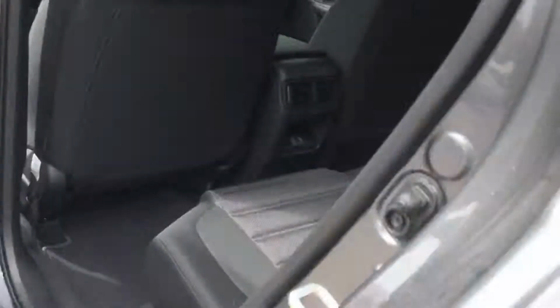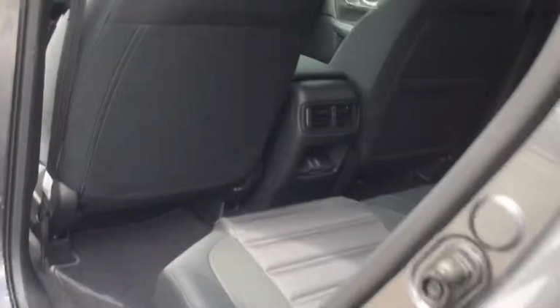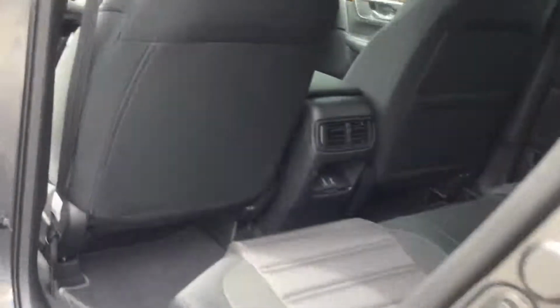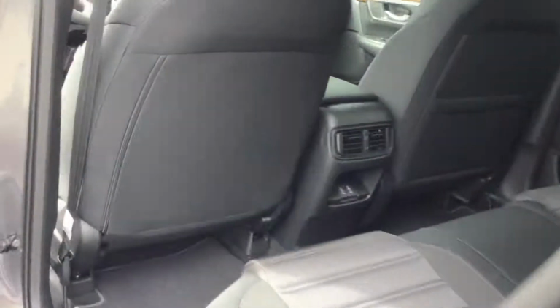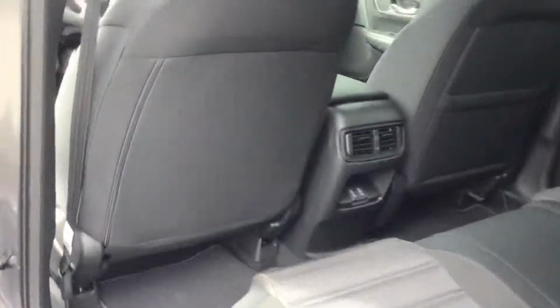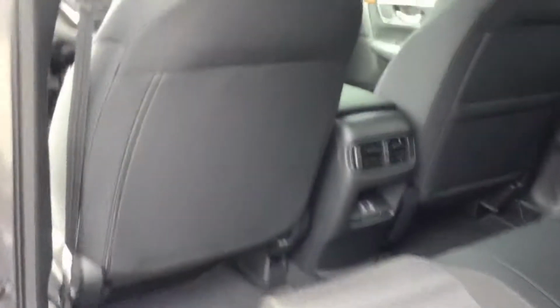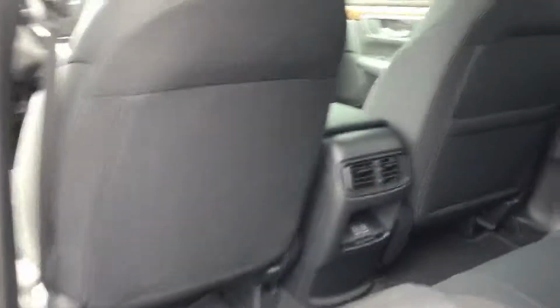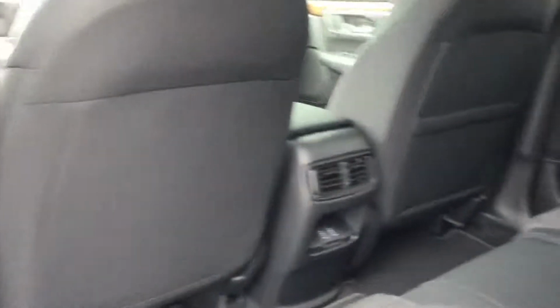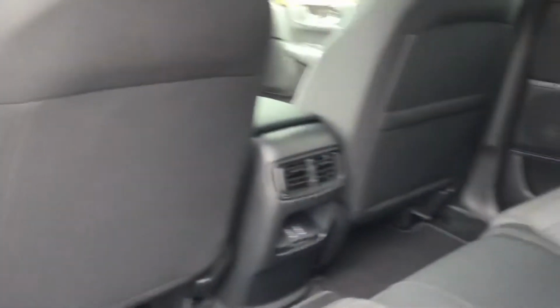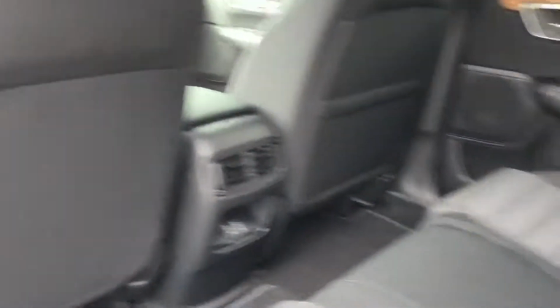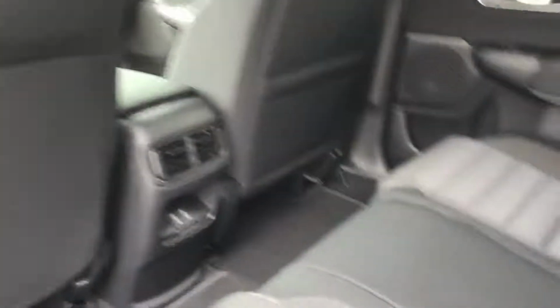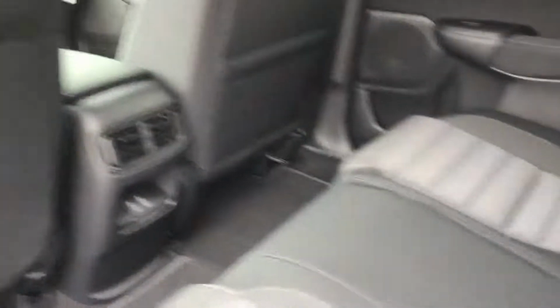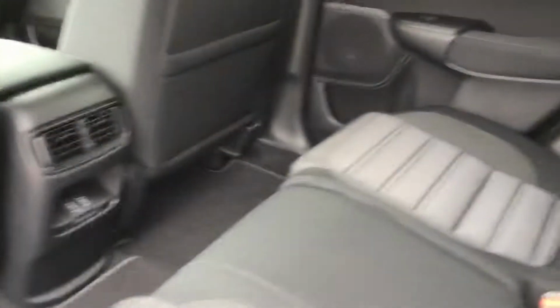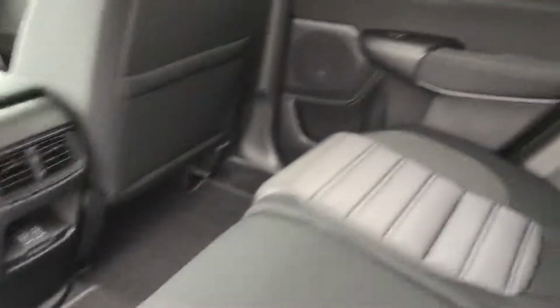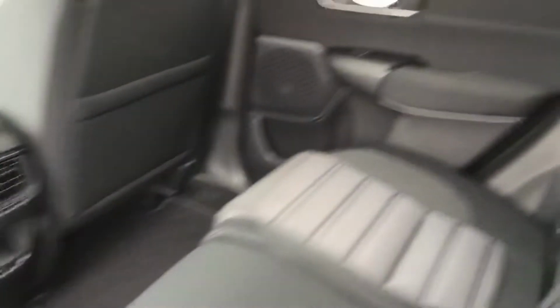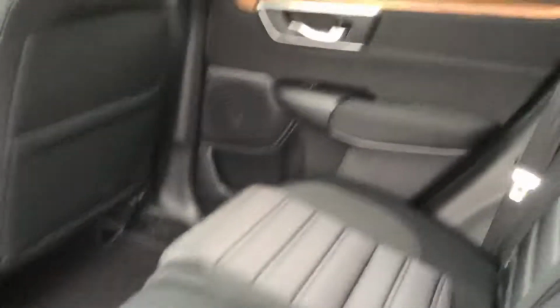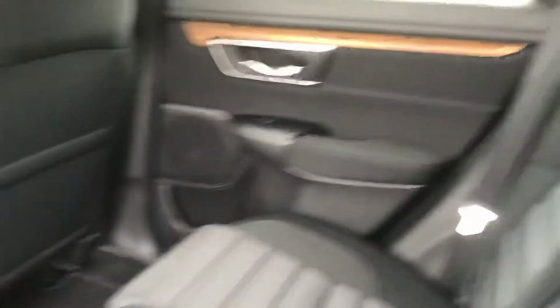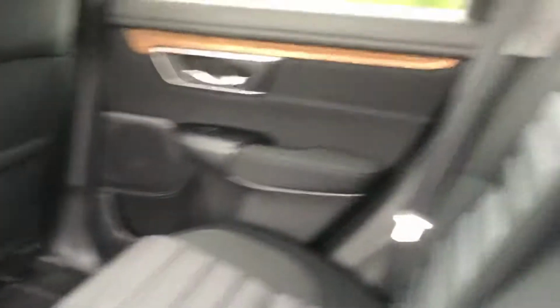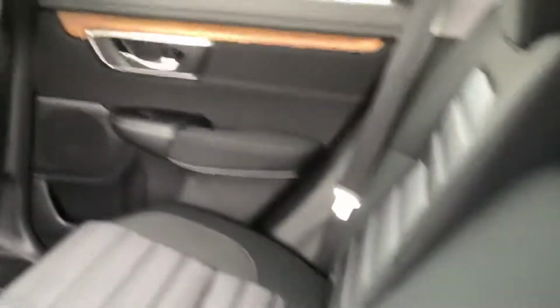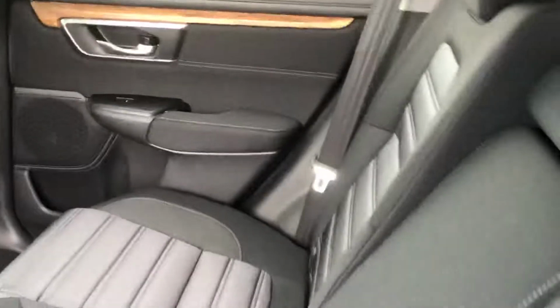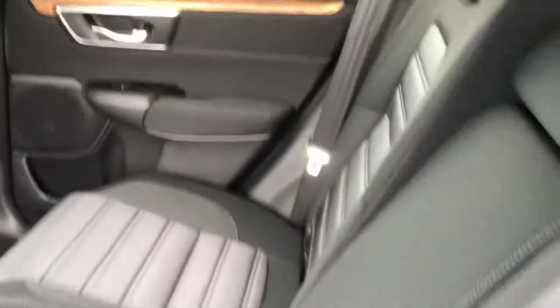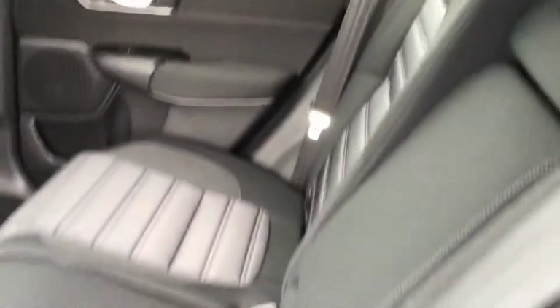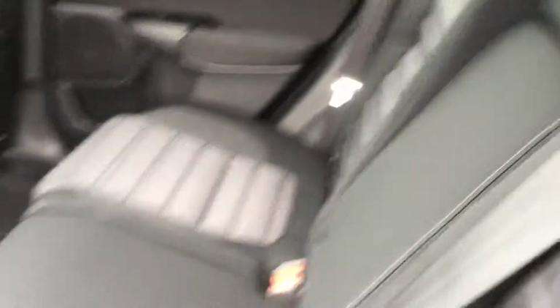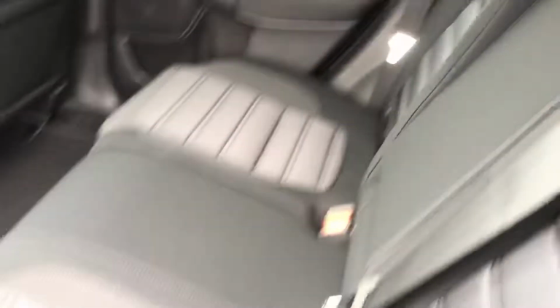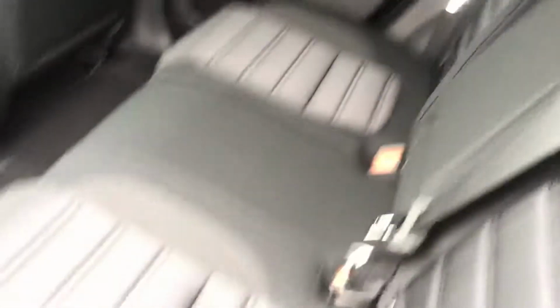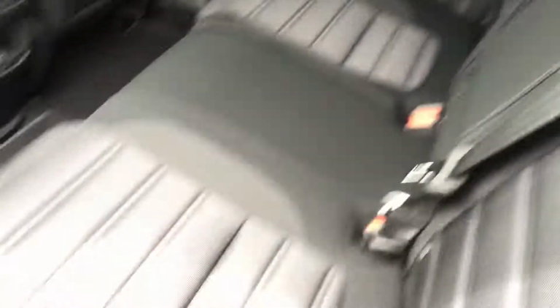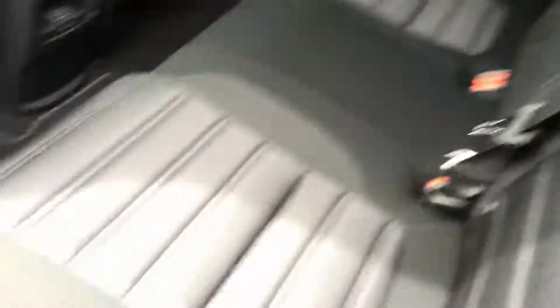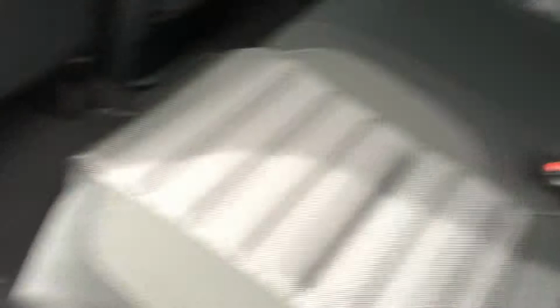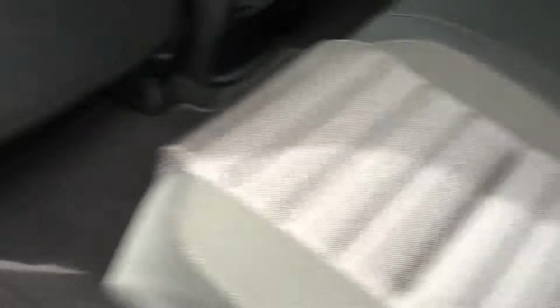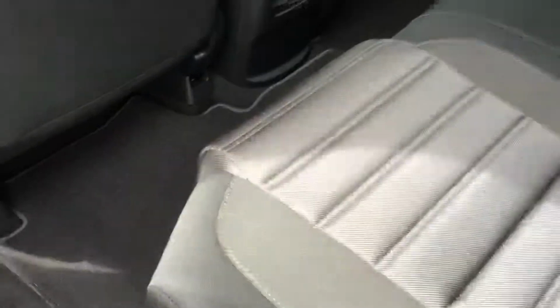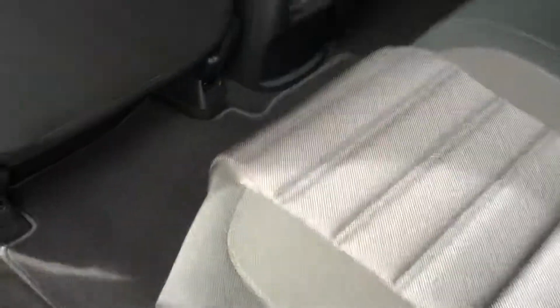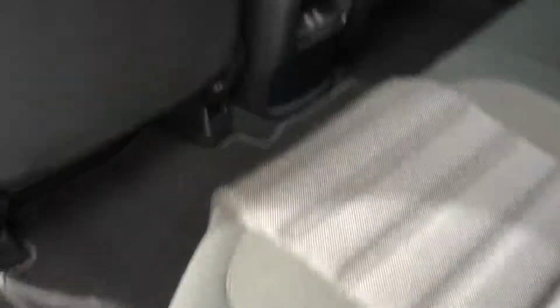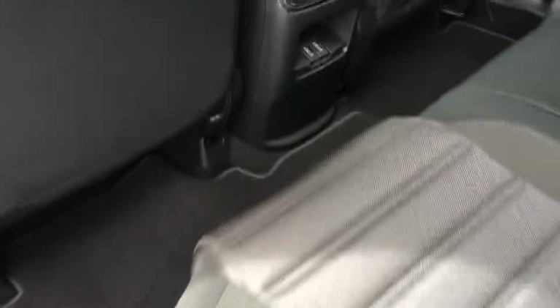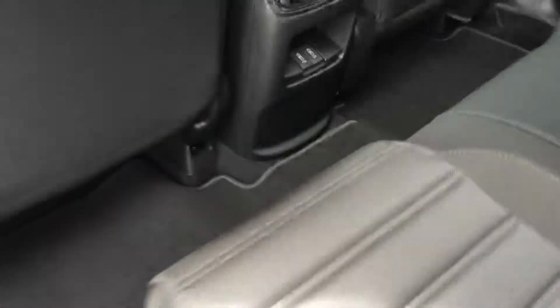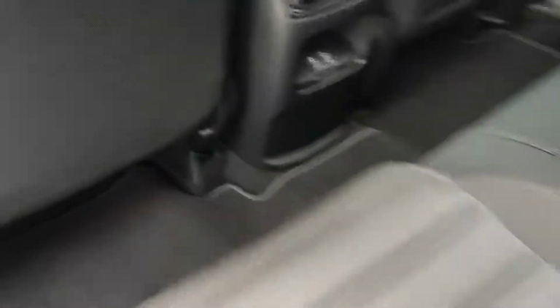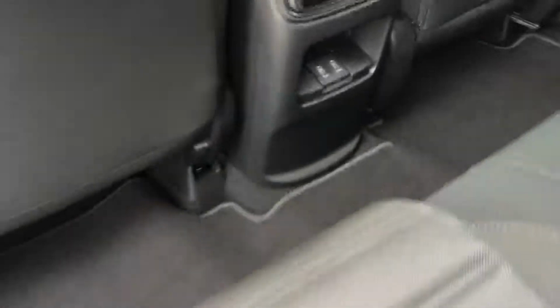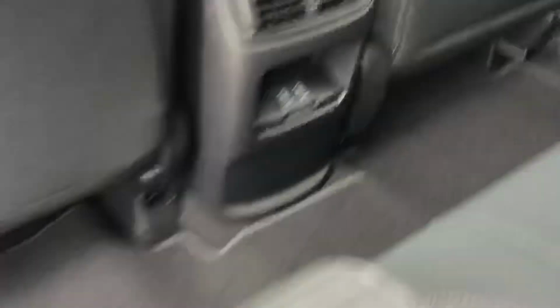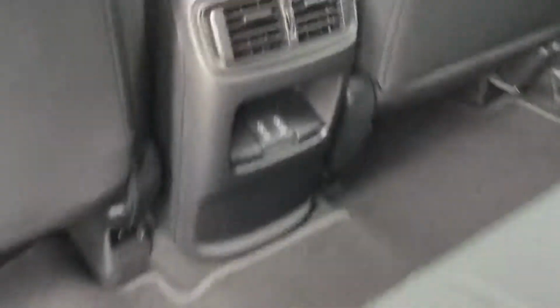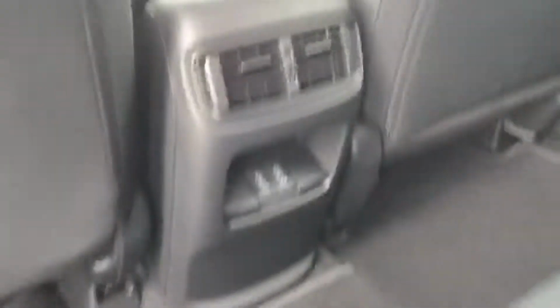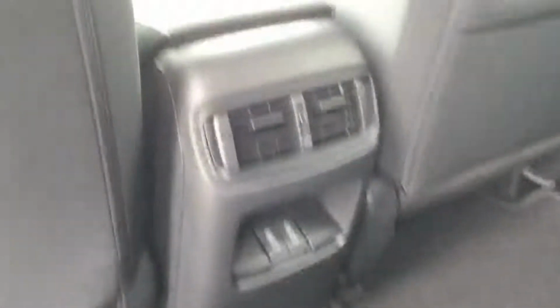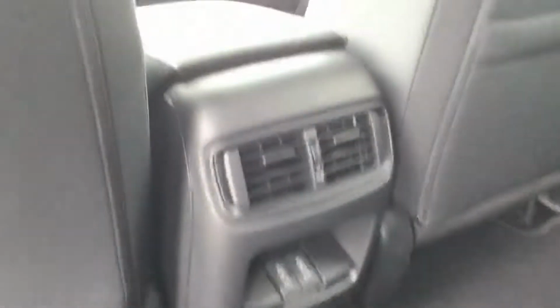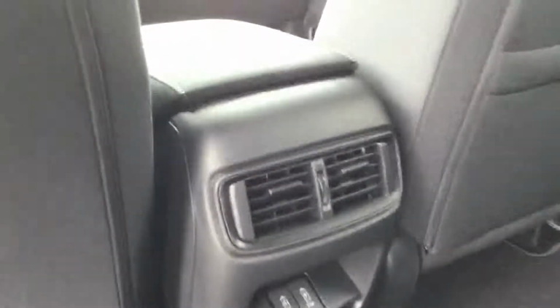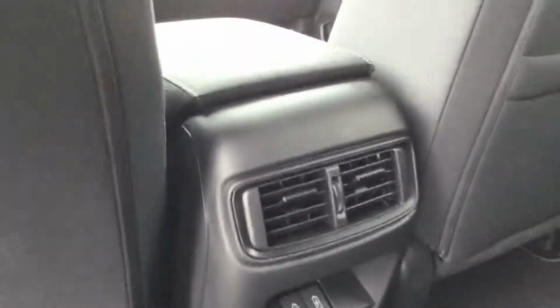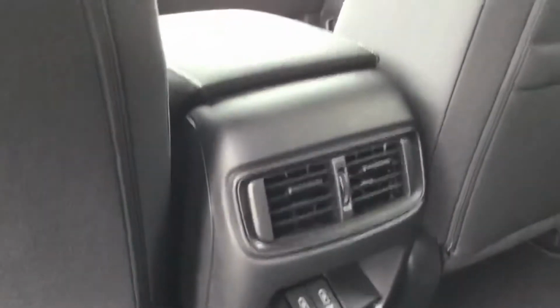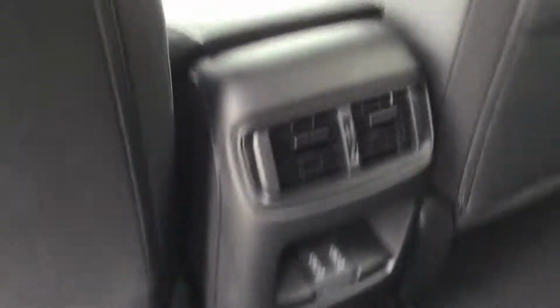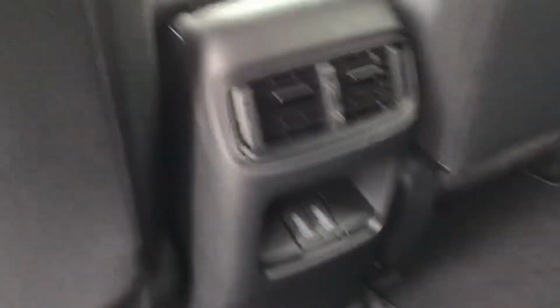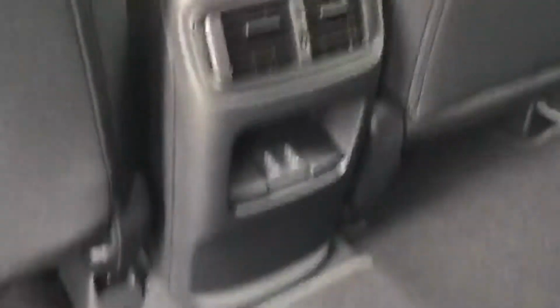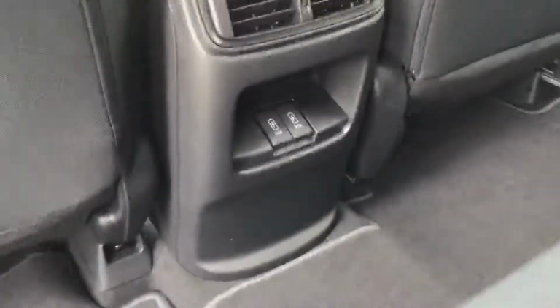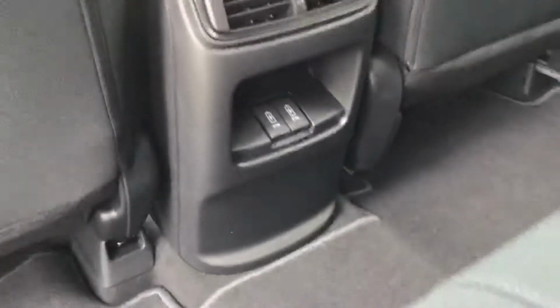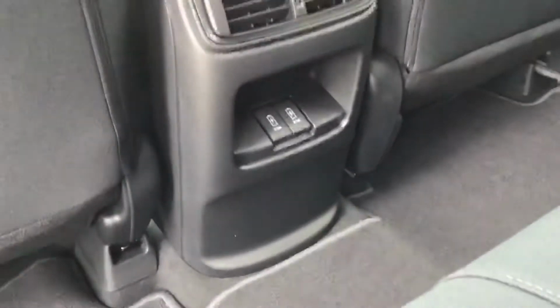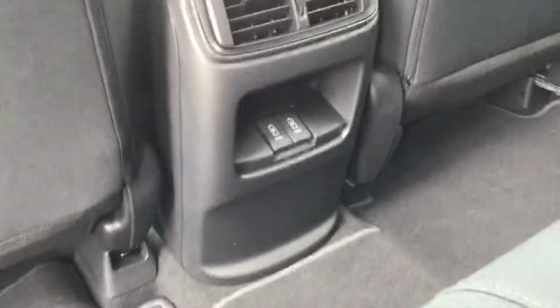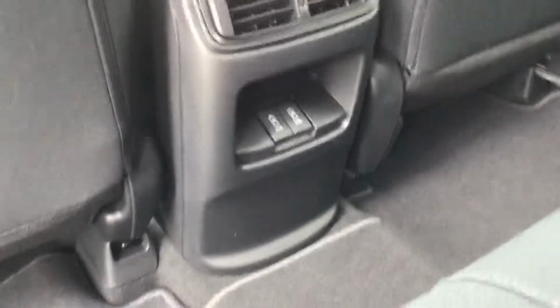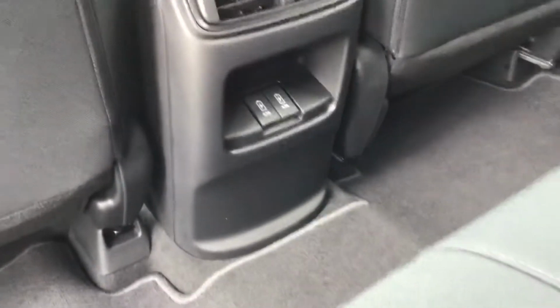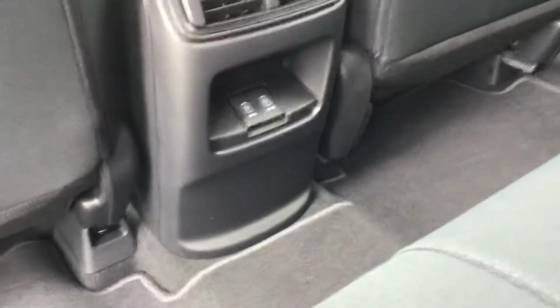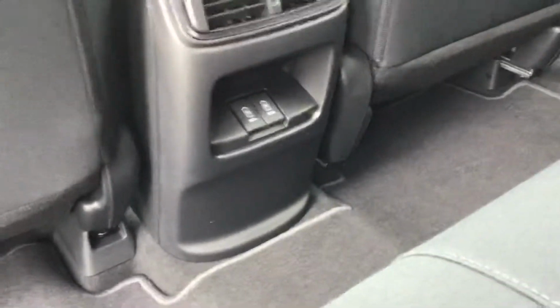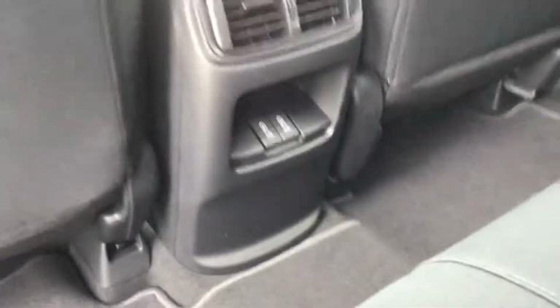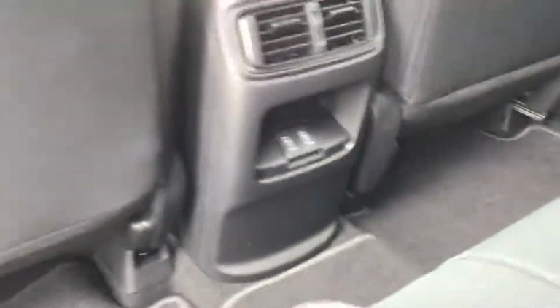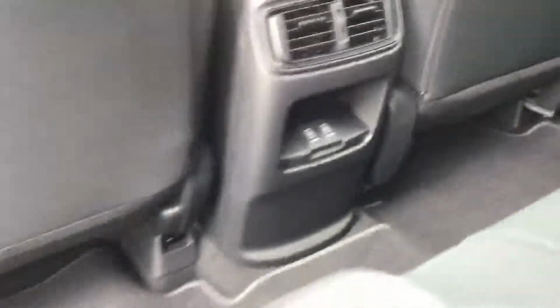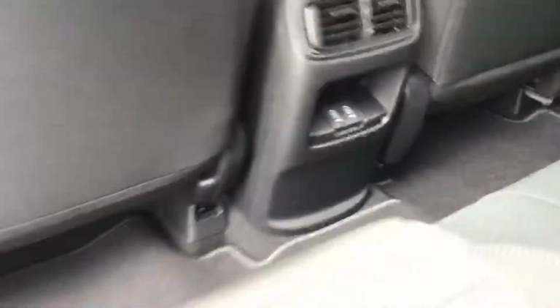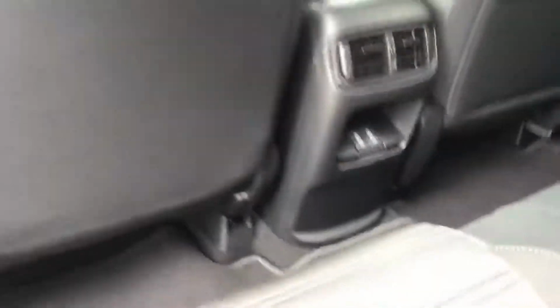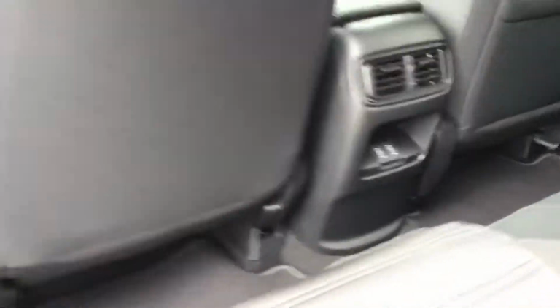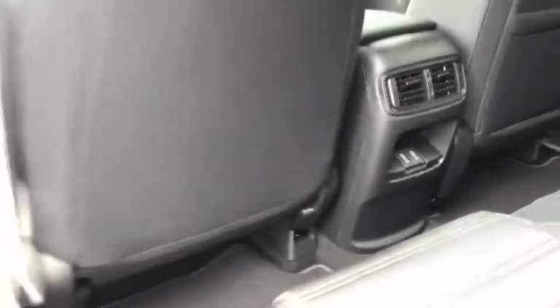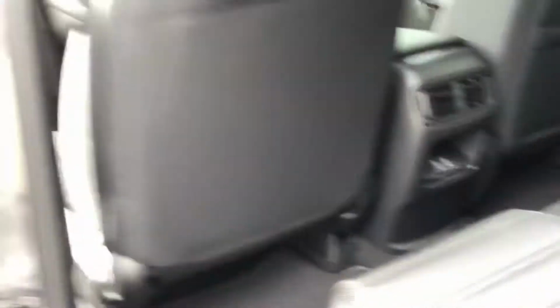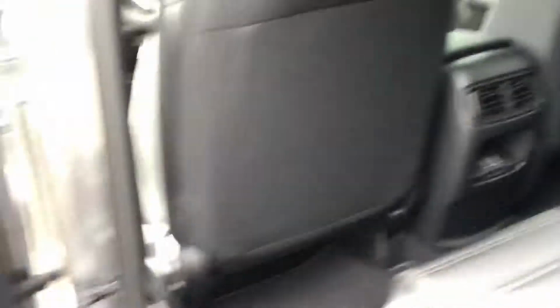In the back seat here, you can keep that same interior going around. Rear air conditioning and two charging ports back here.